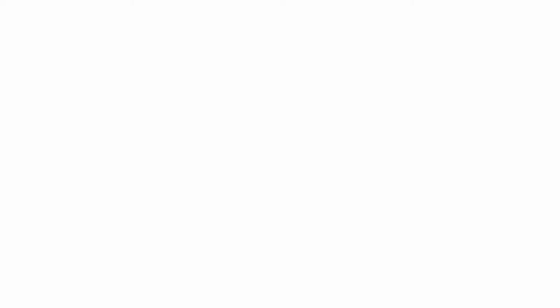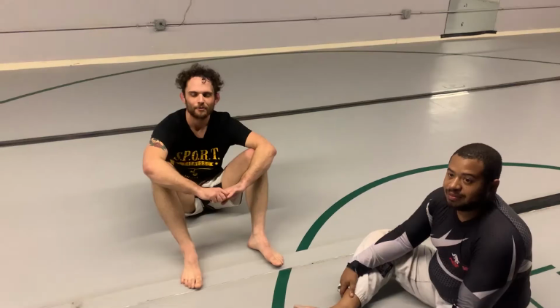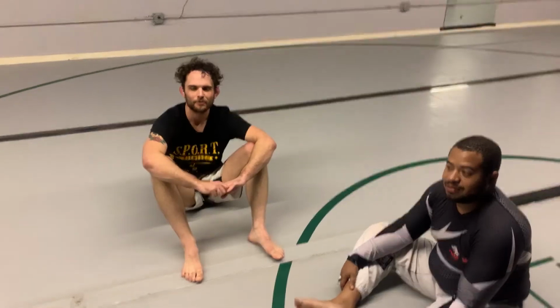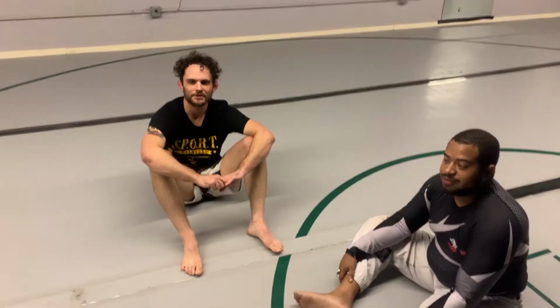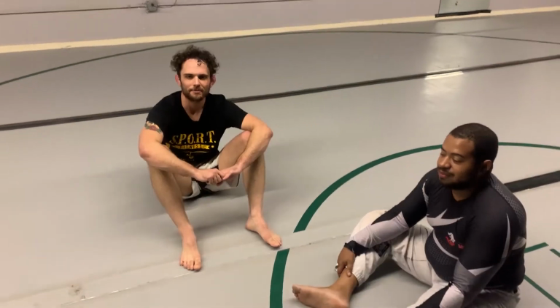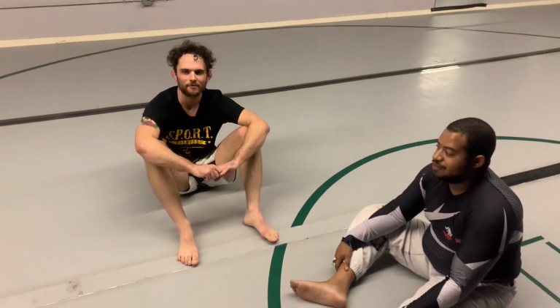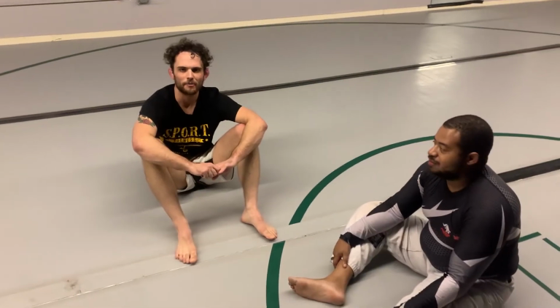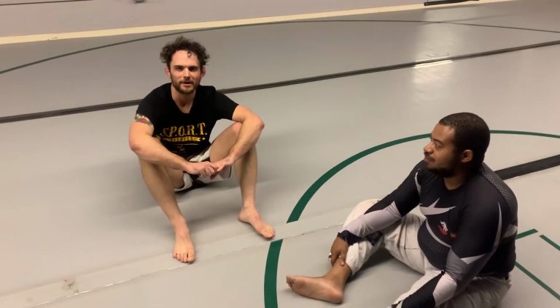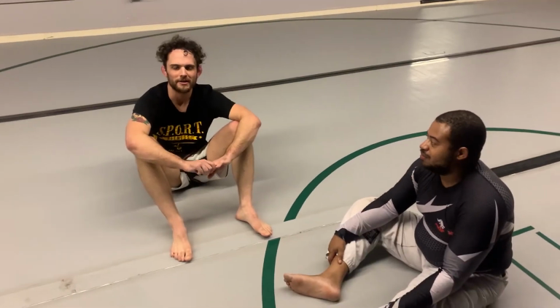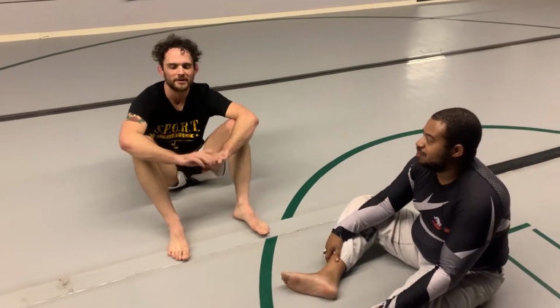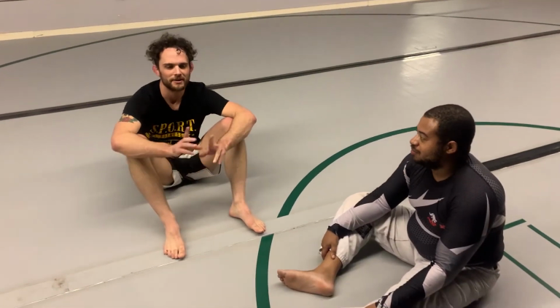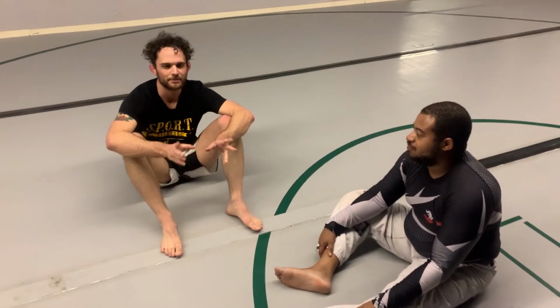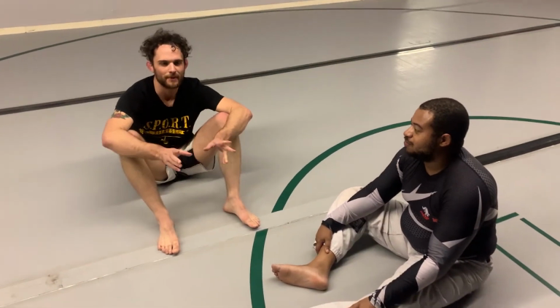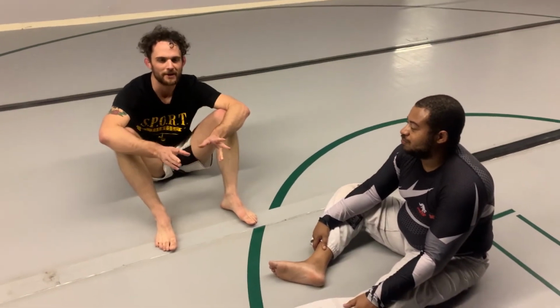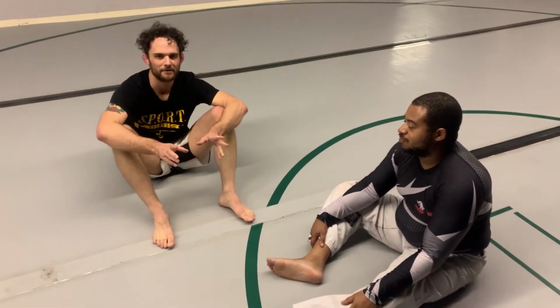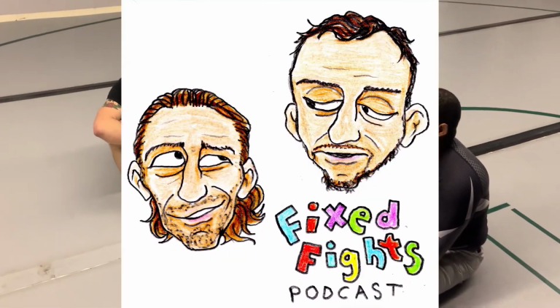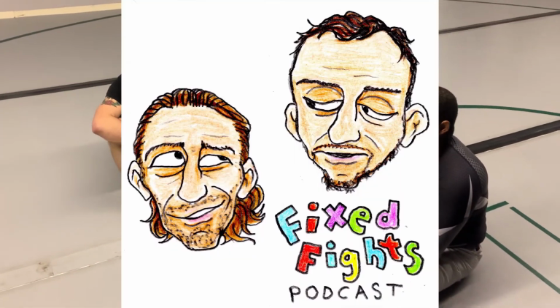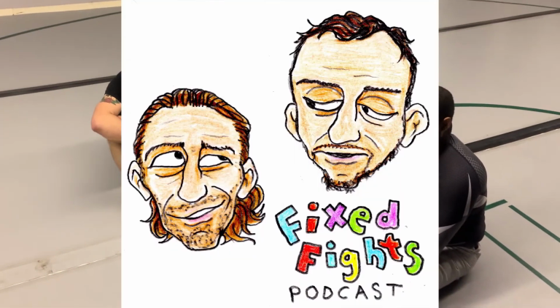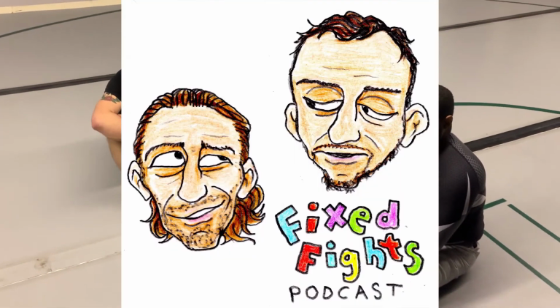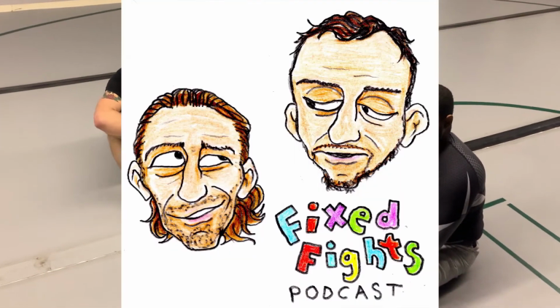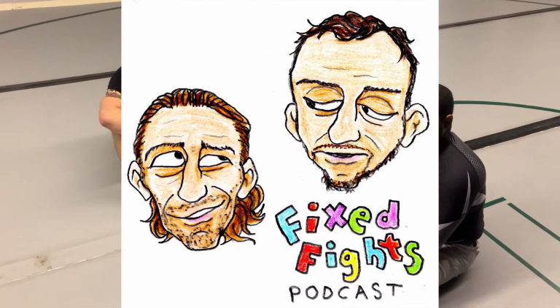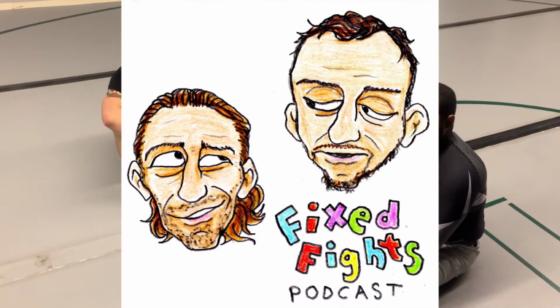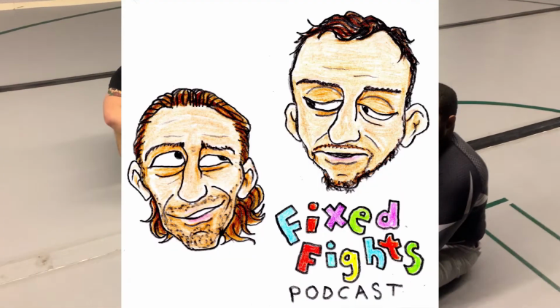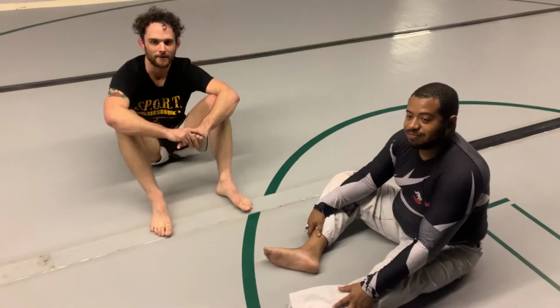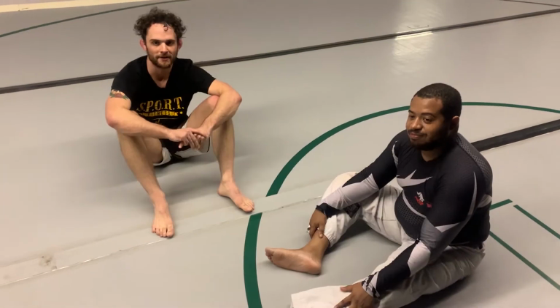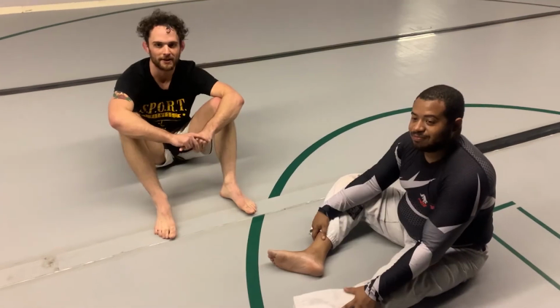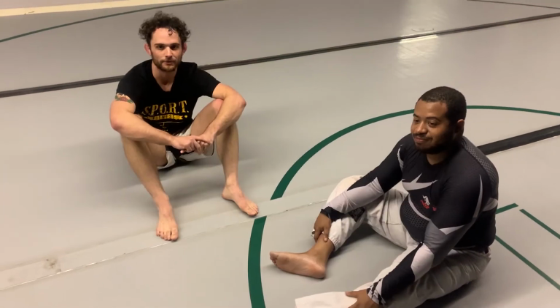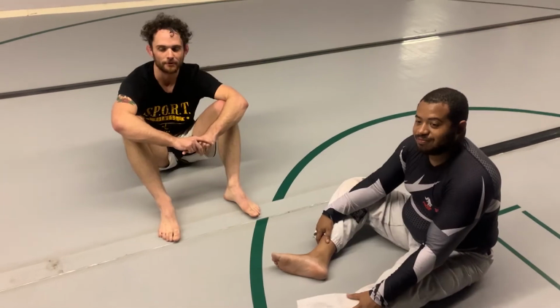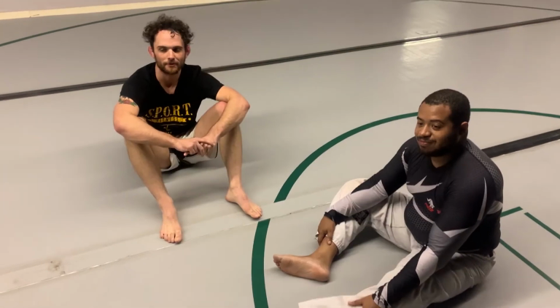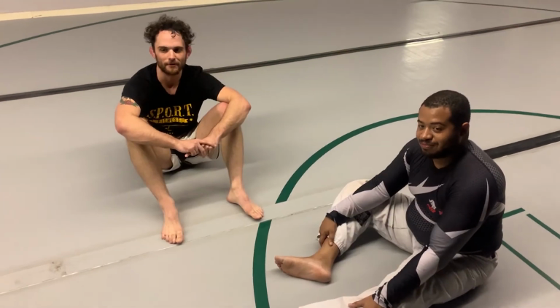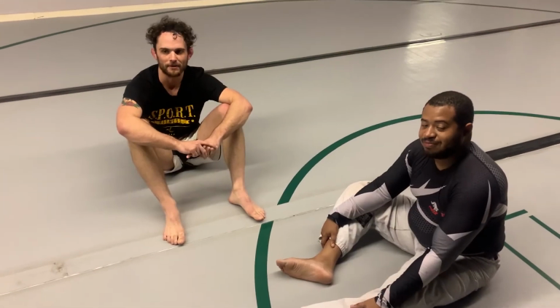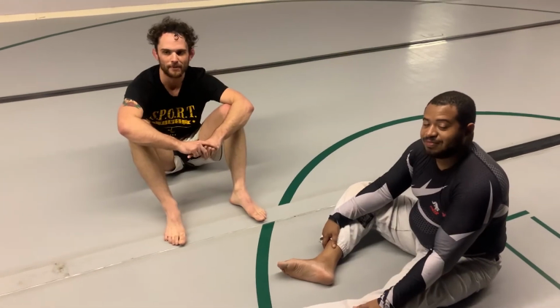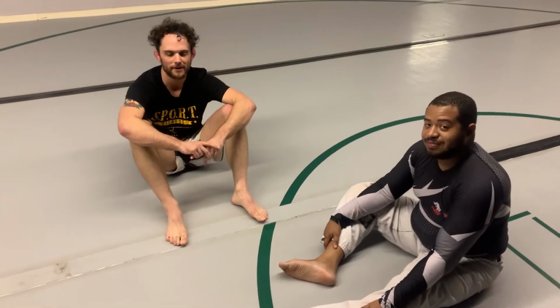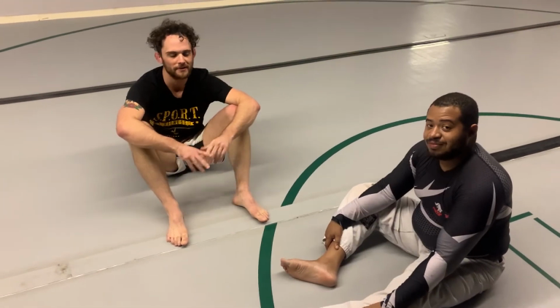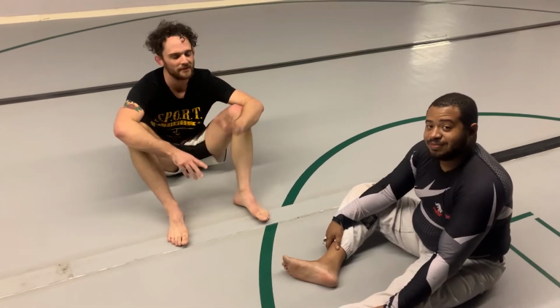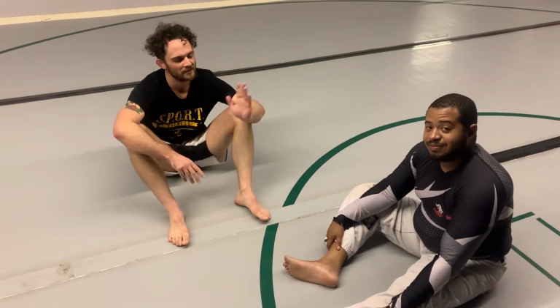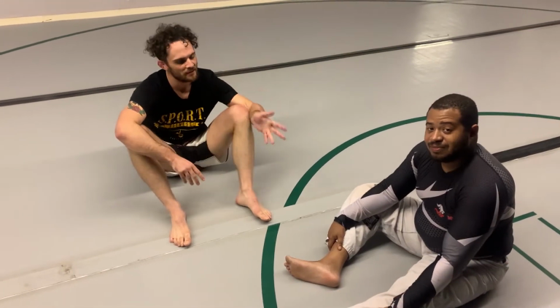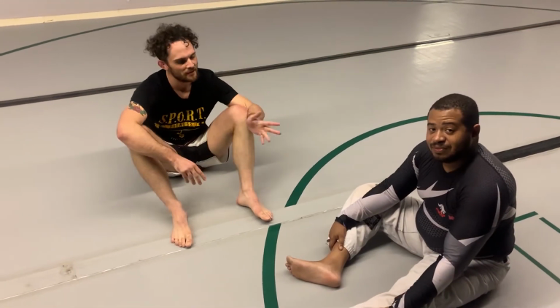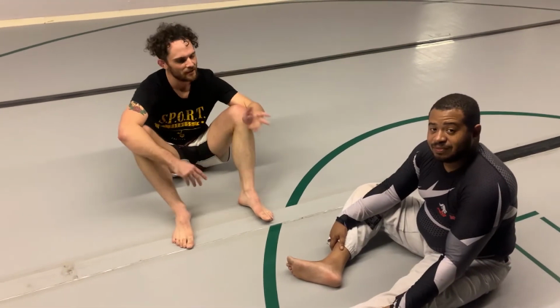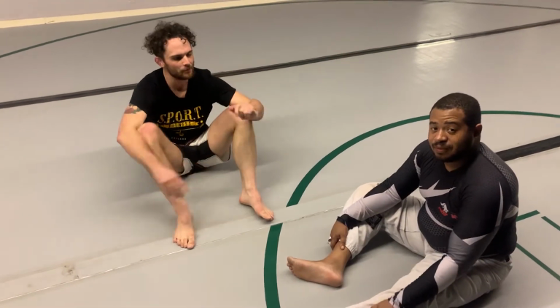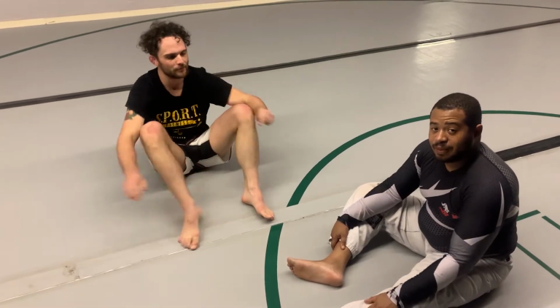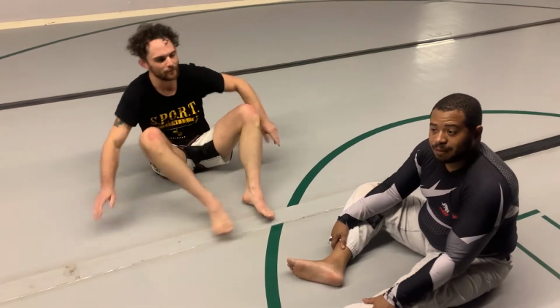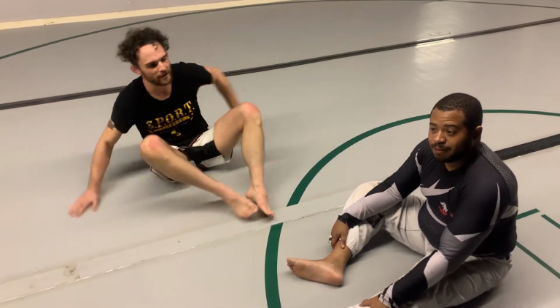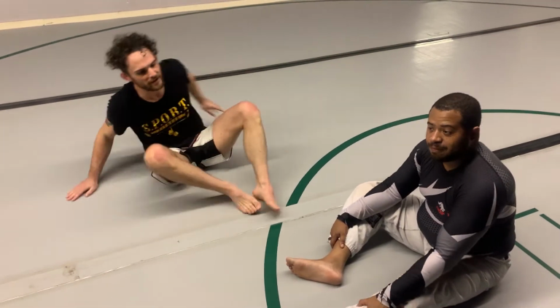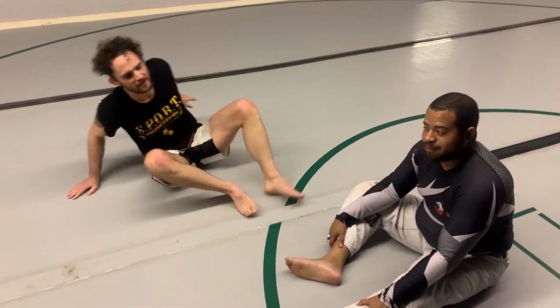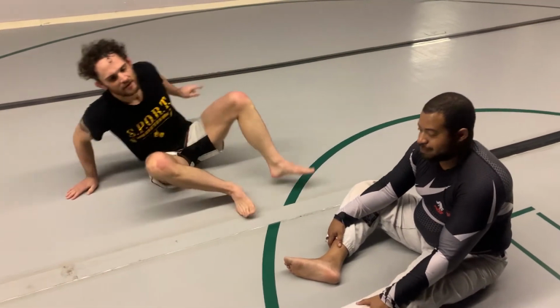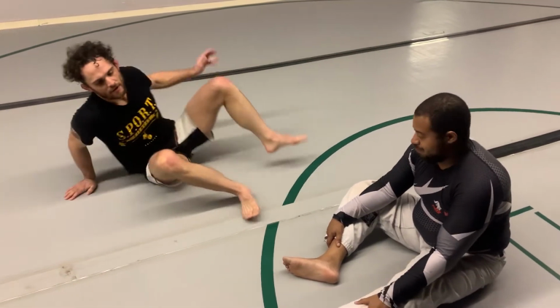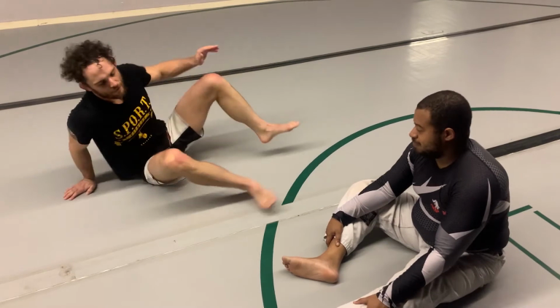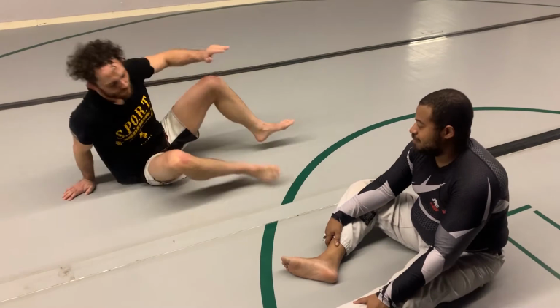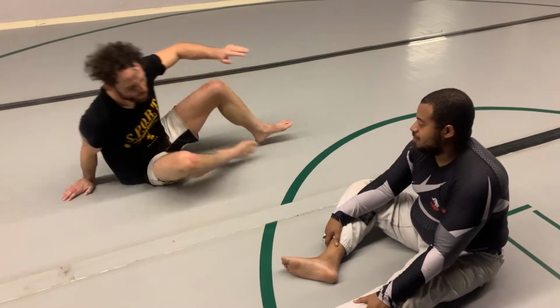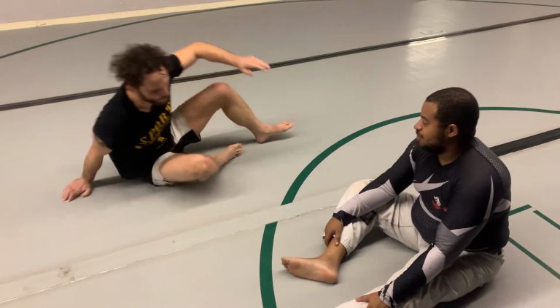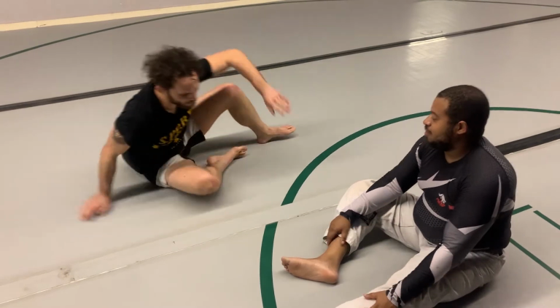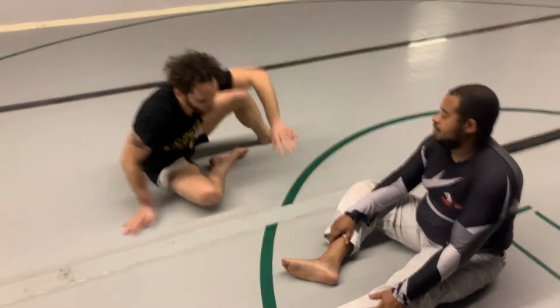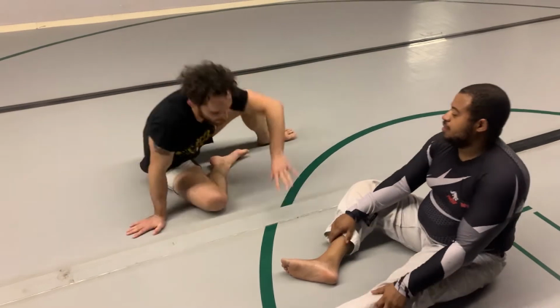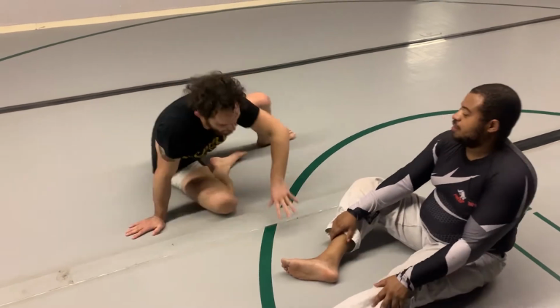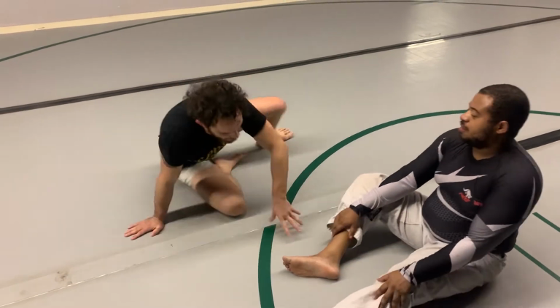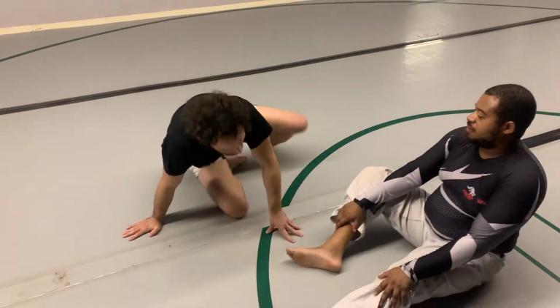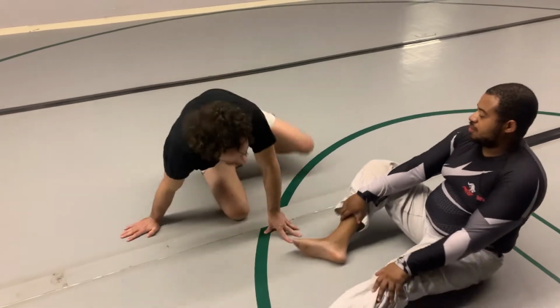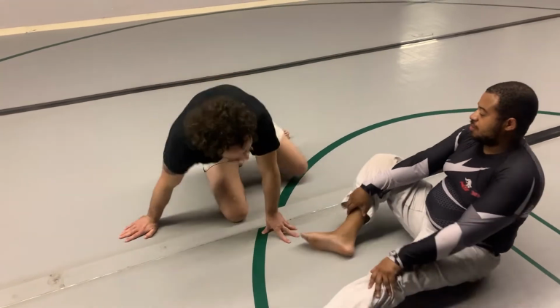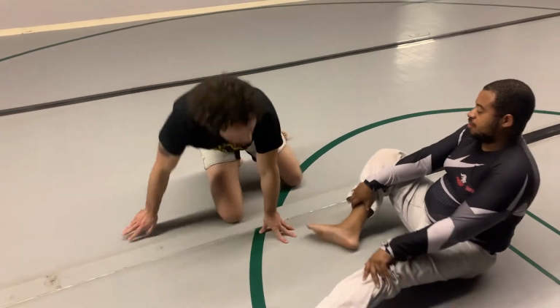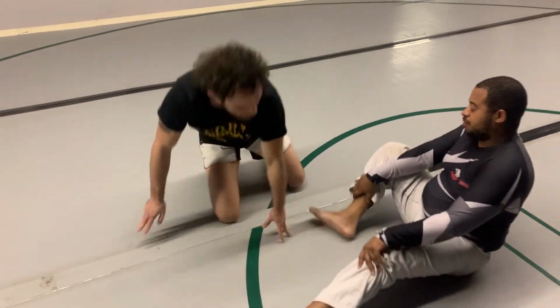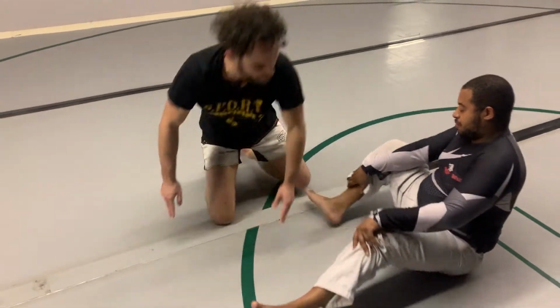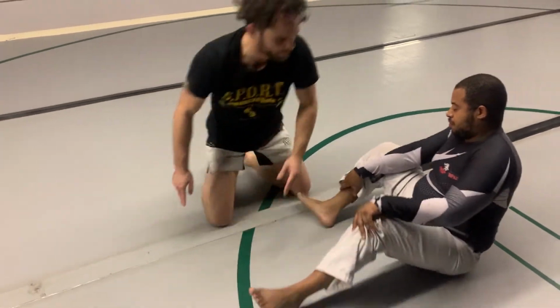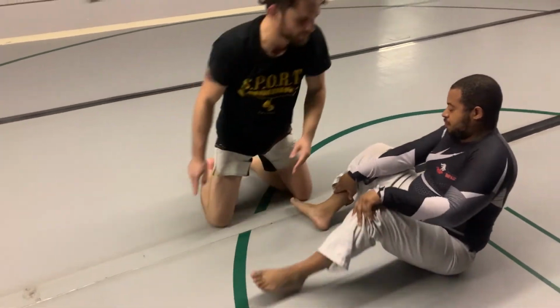What's up everybody? It's Ben from the Fixed Fights Podcast with Kurt and Ben. I'm here with Ray for our technique of the week.